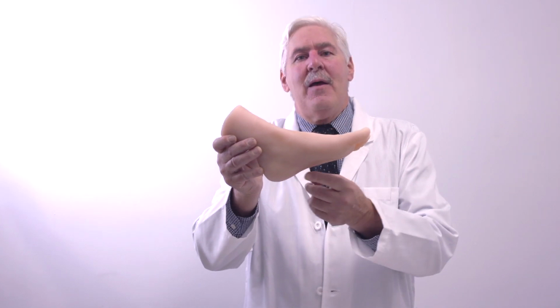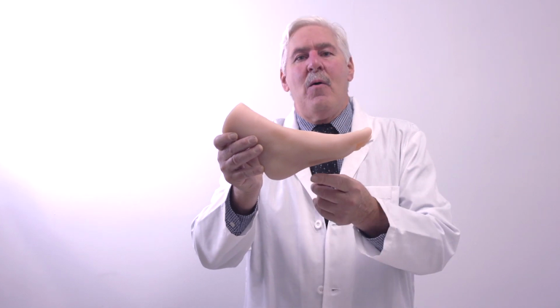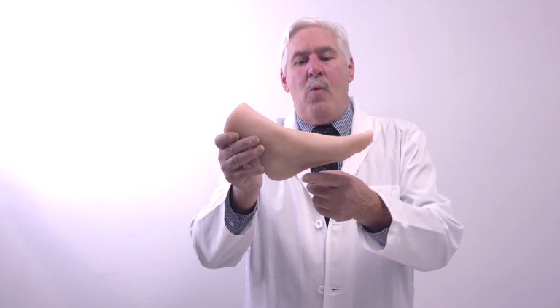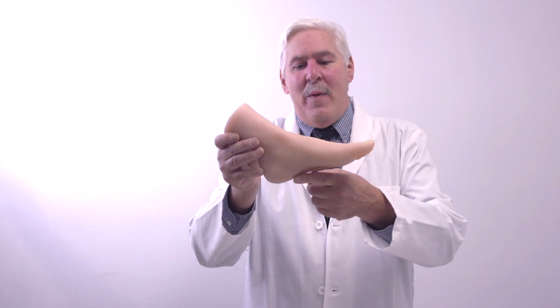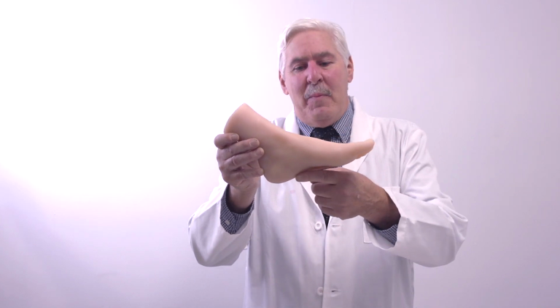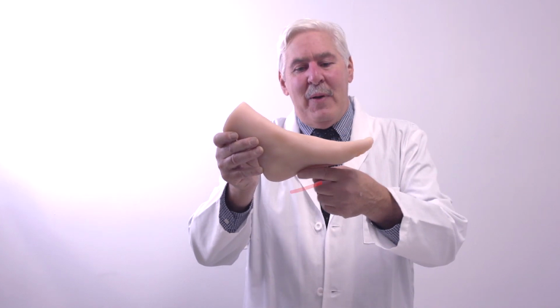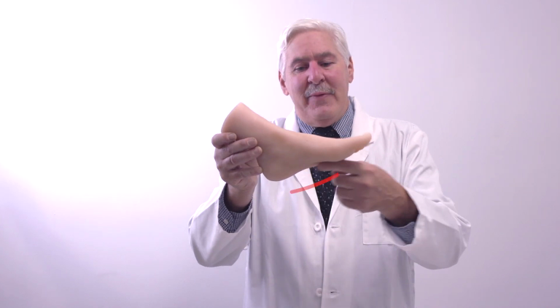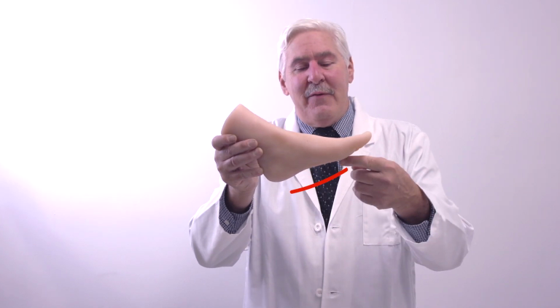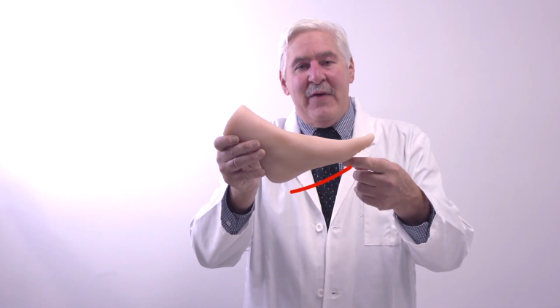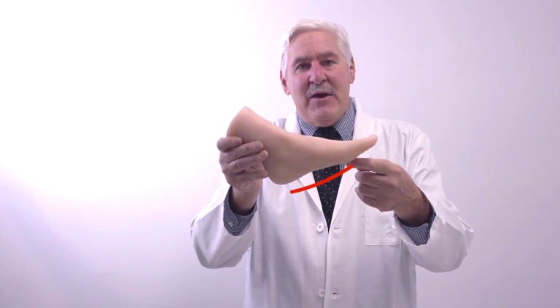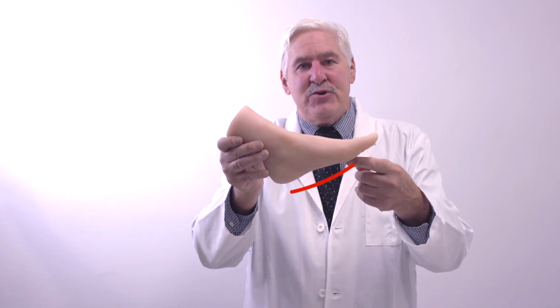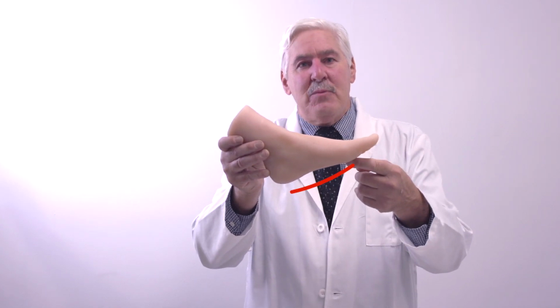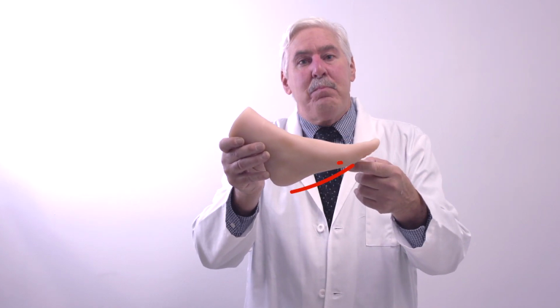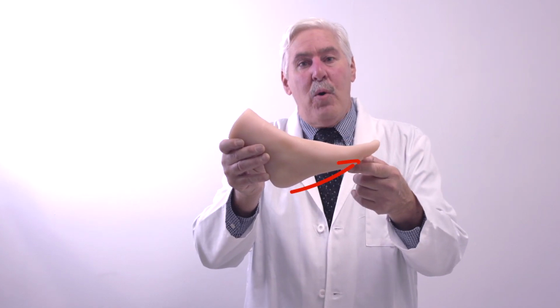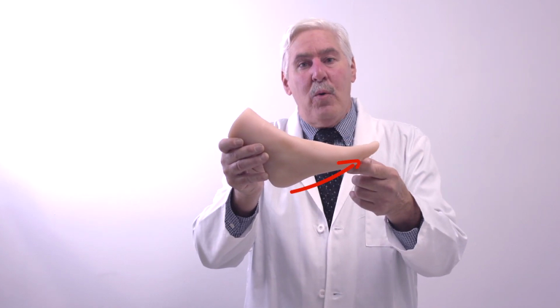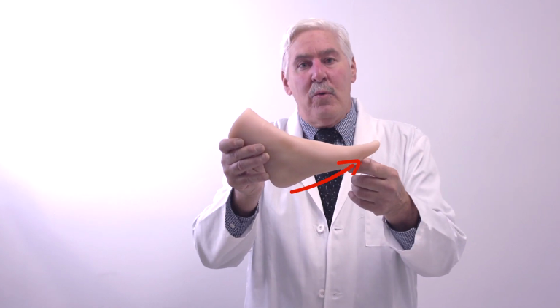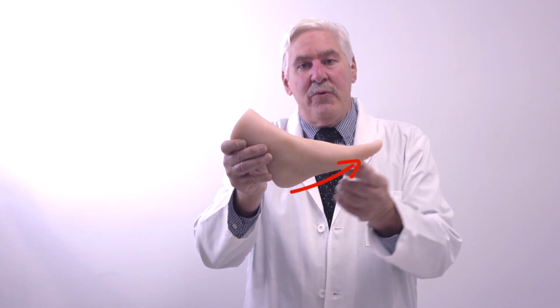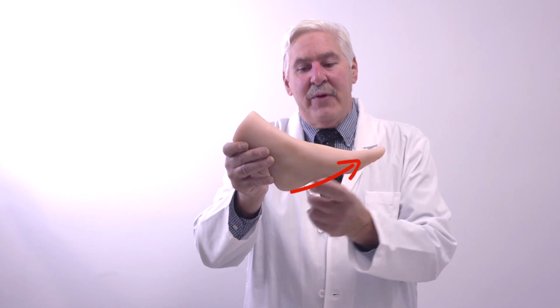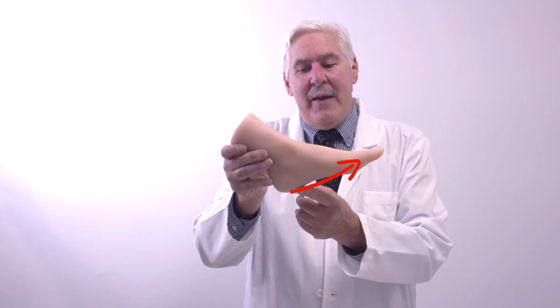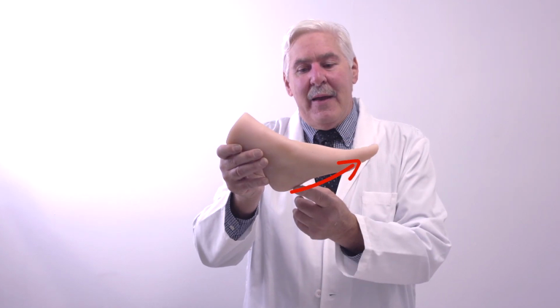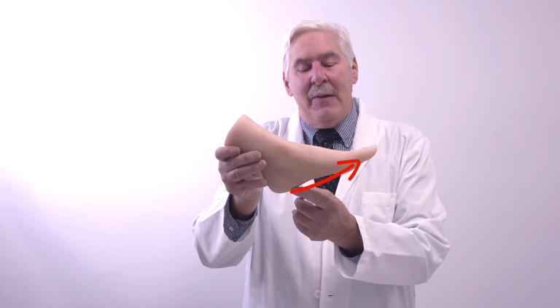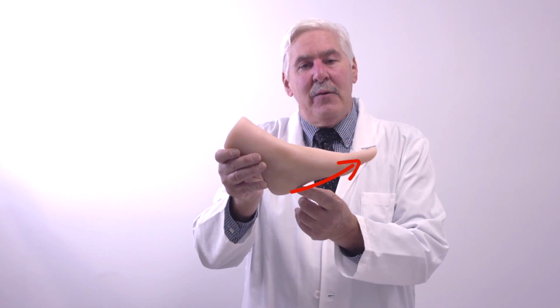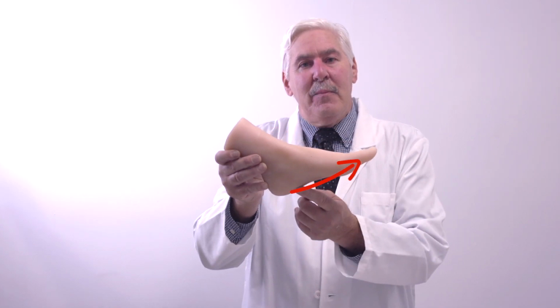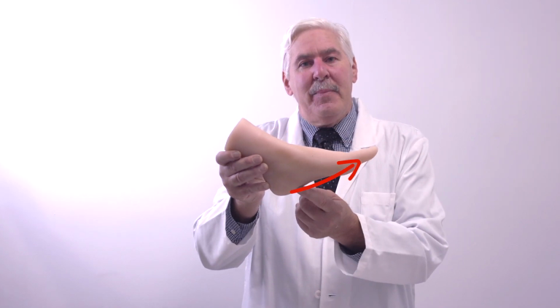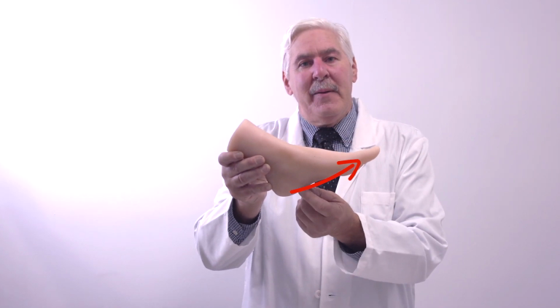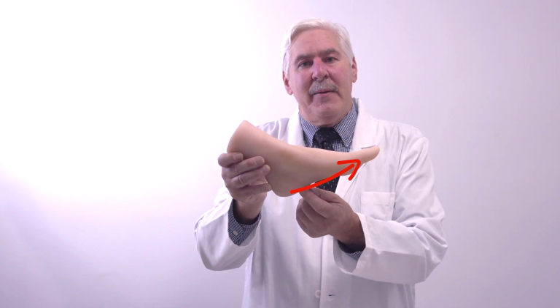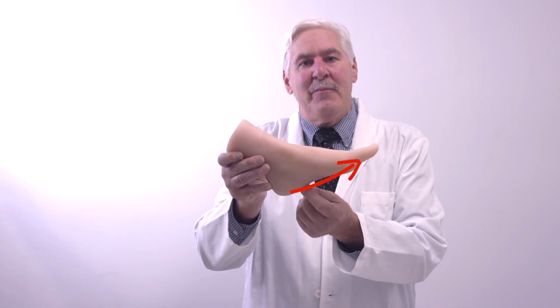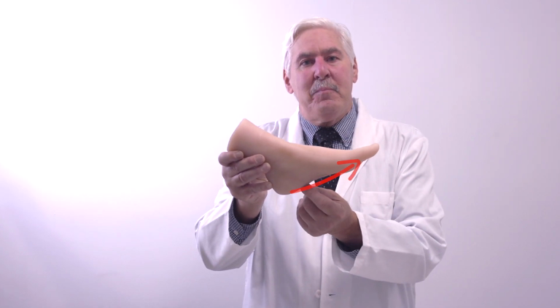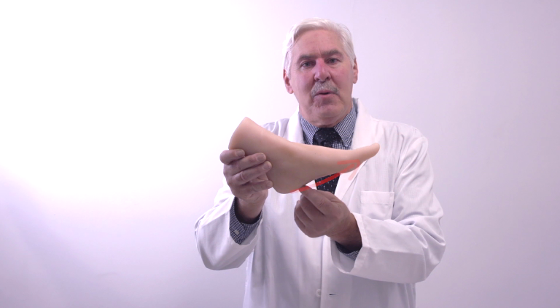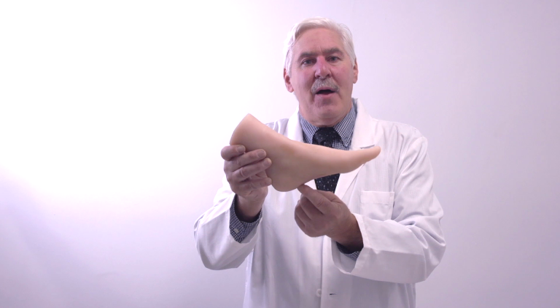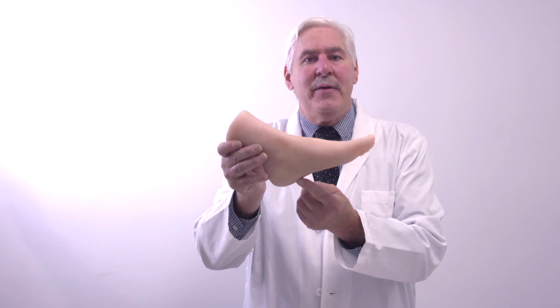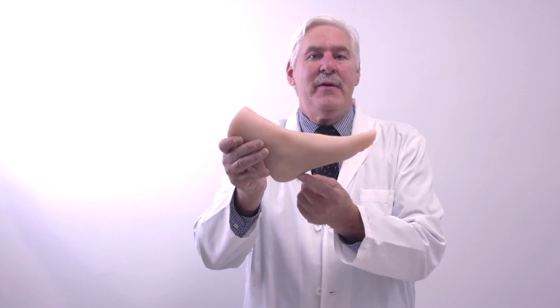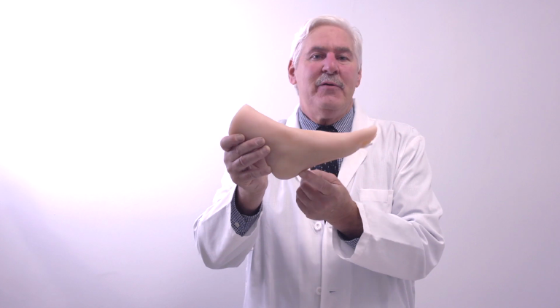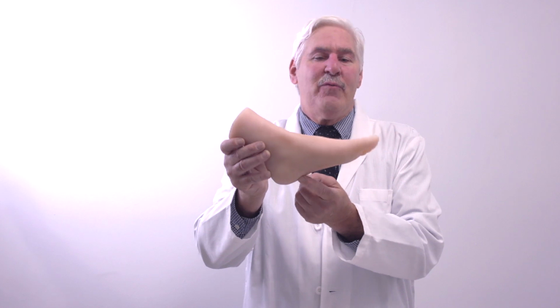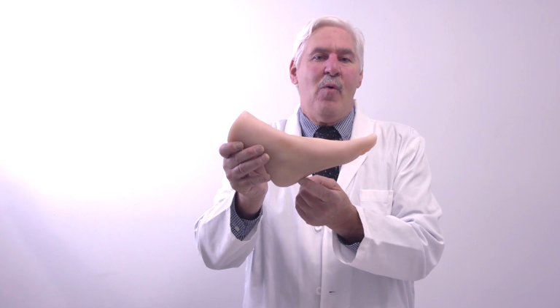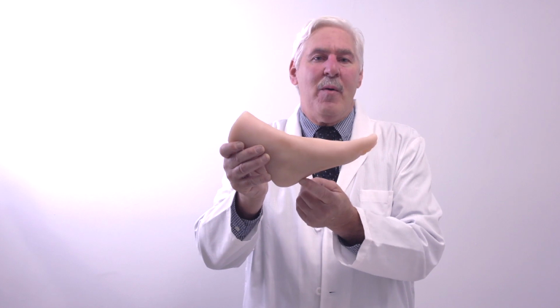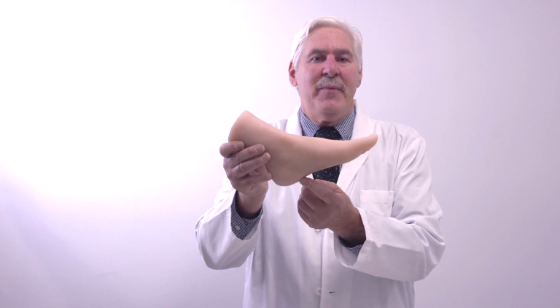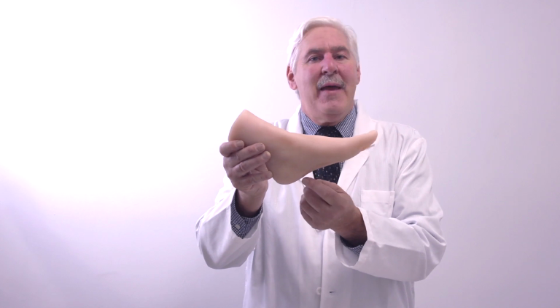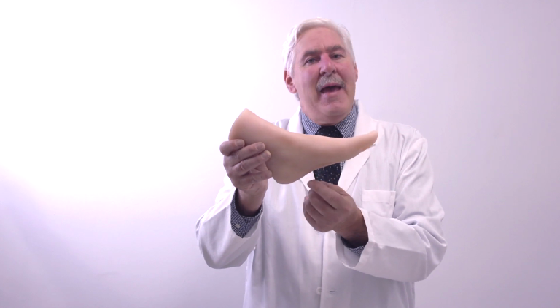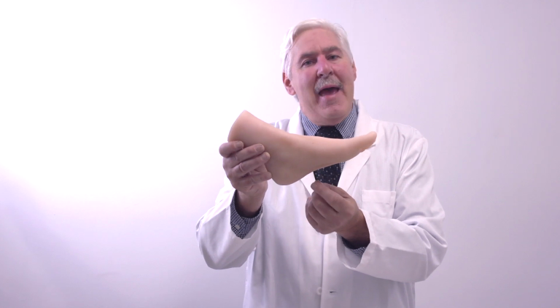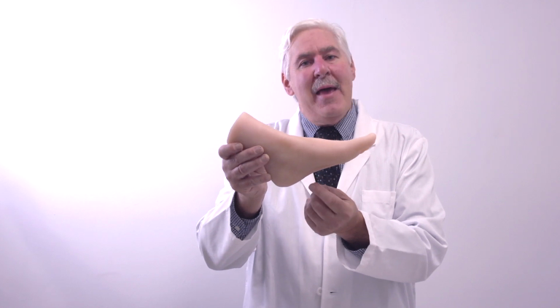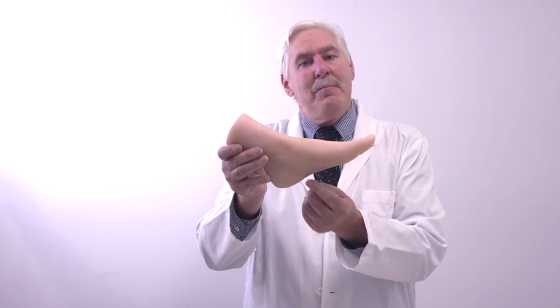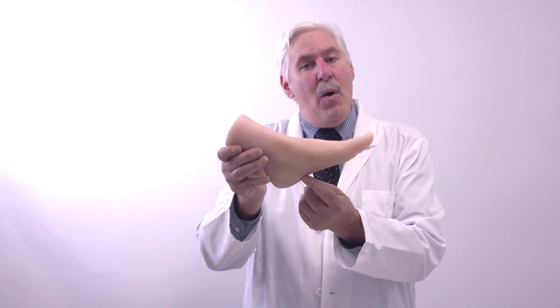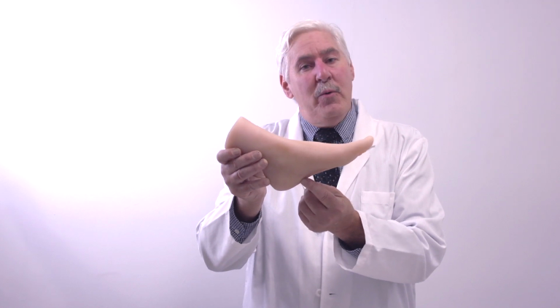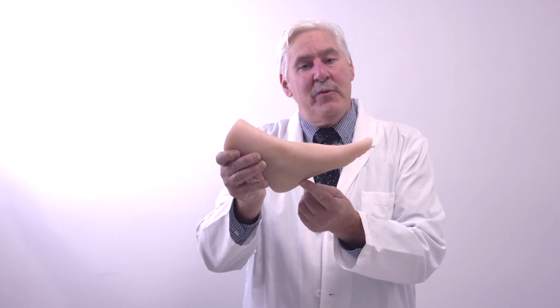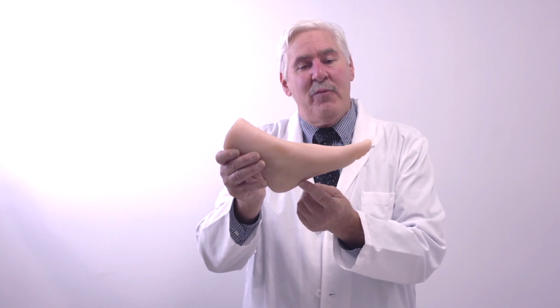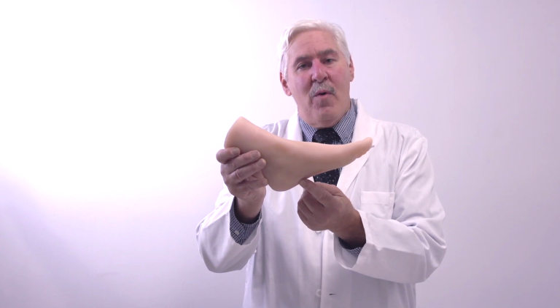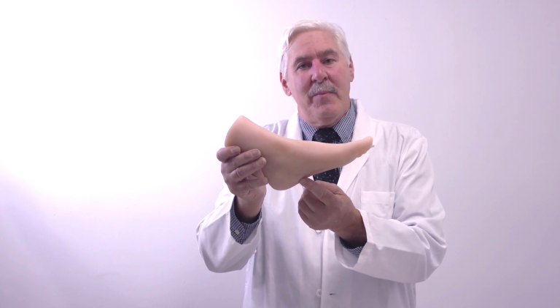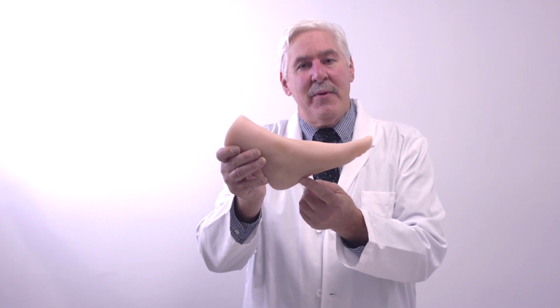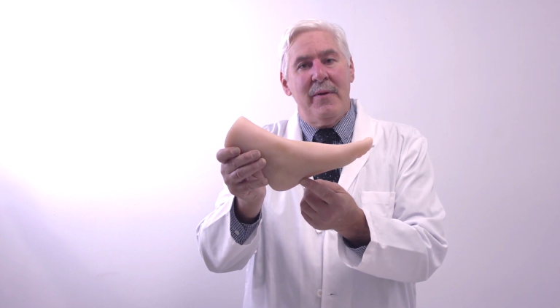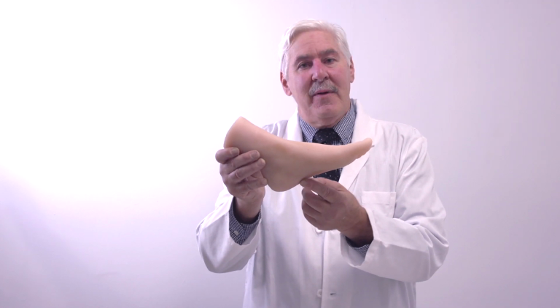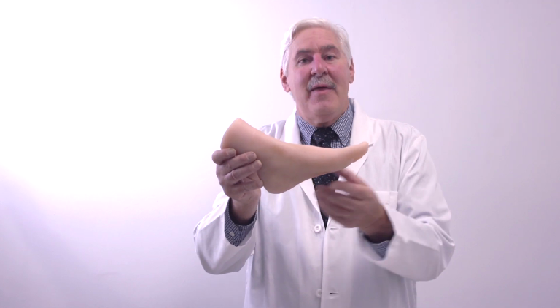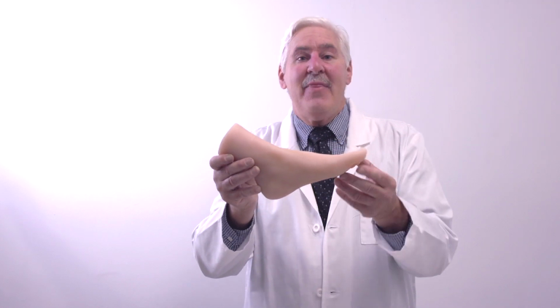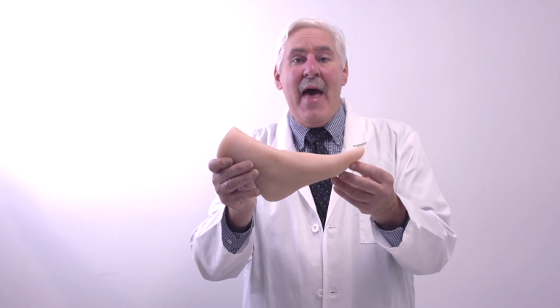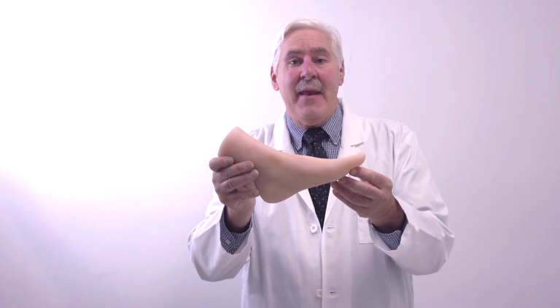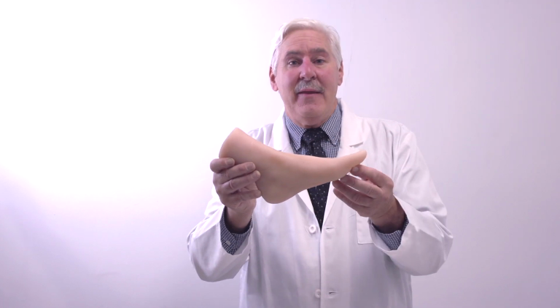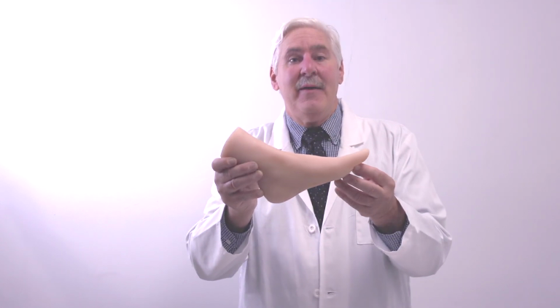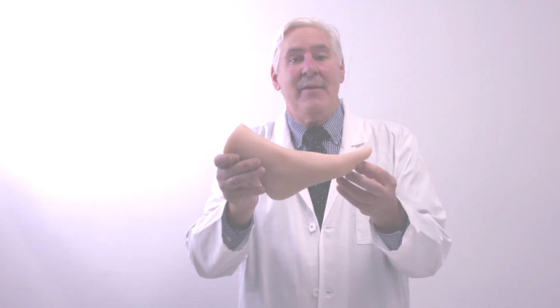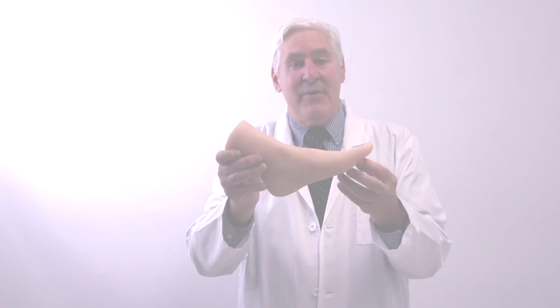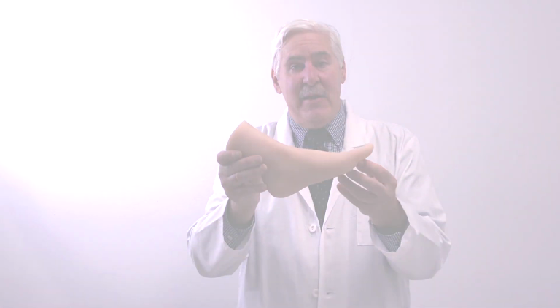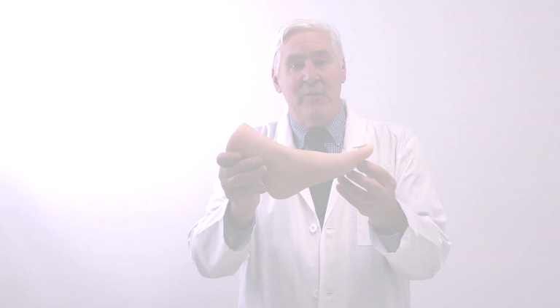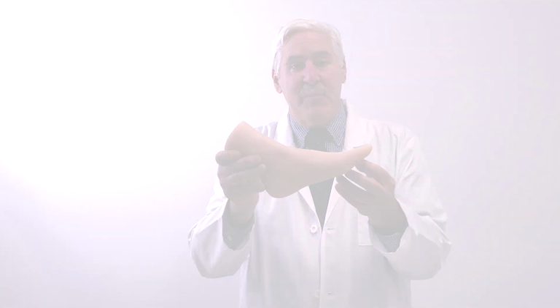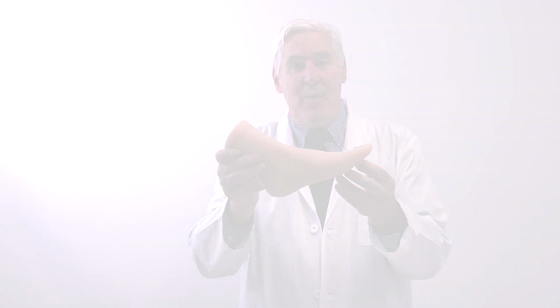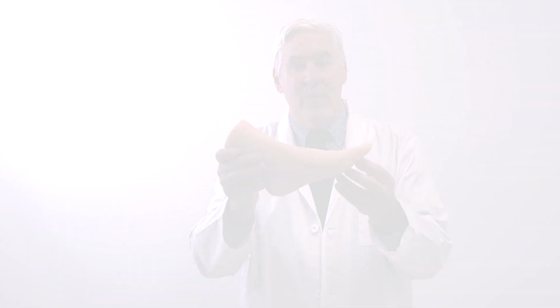When the plantar fascia pulls, a little bit of blood is formed and bone is formed. That is a heel spur.